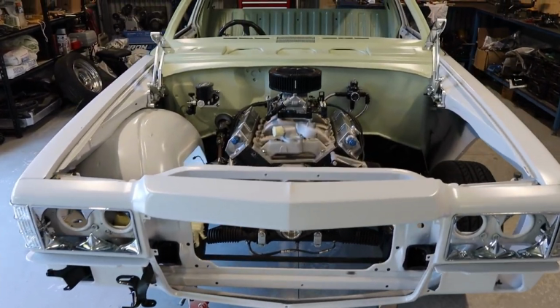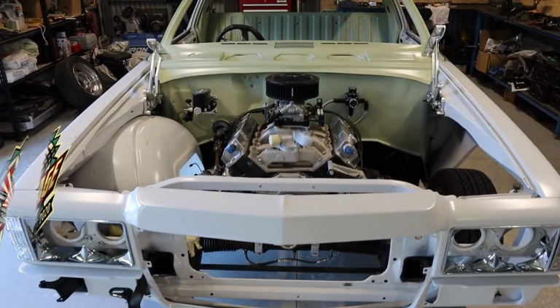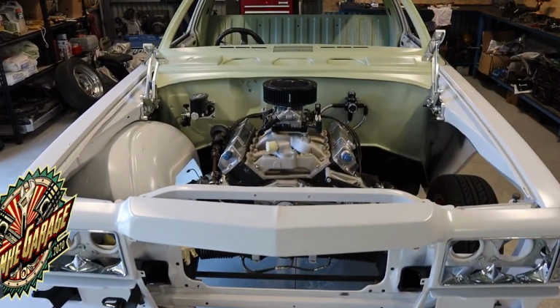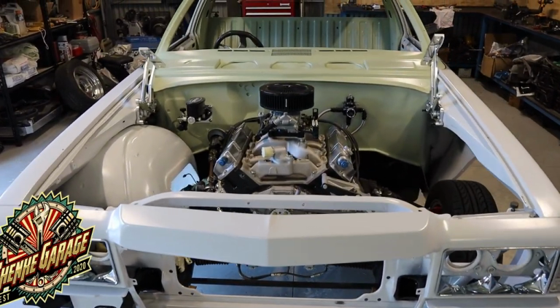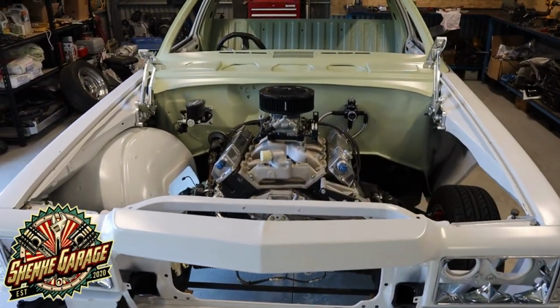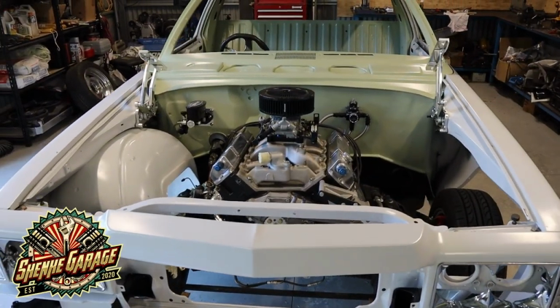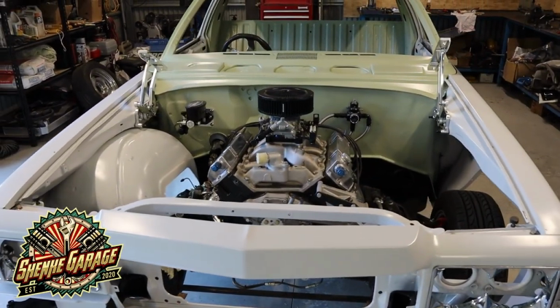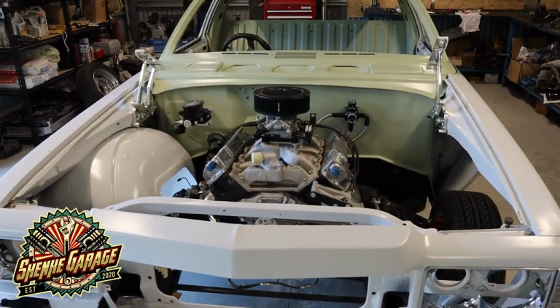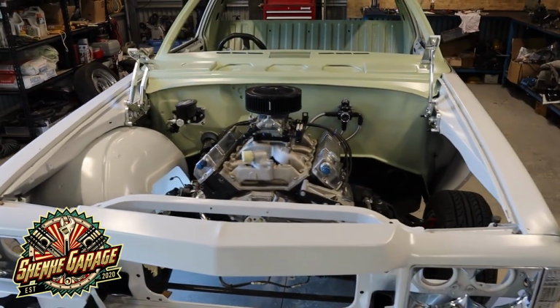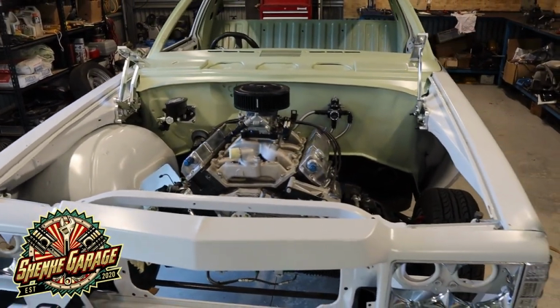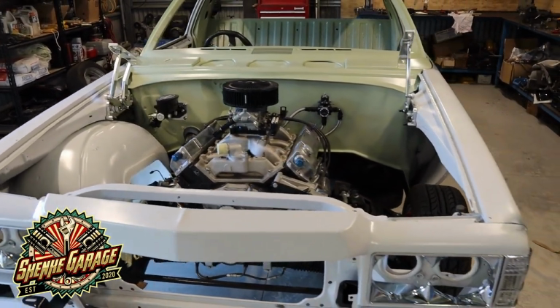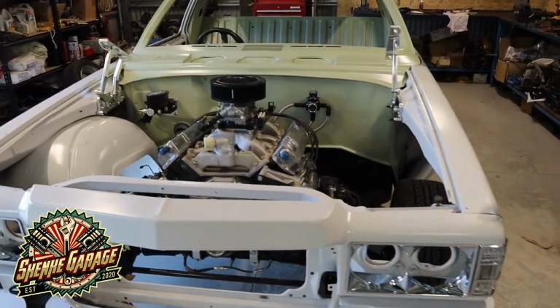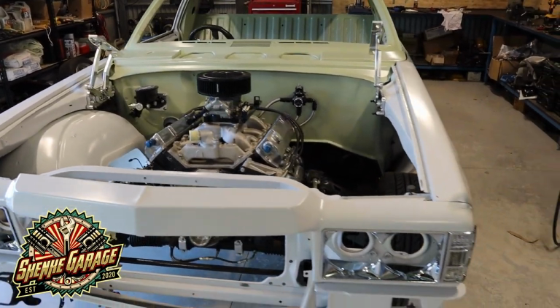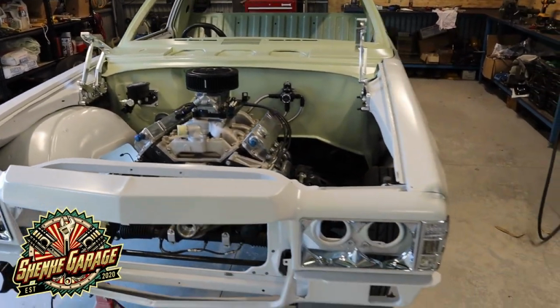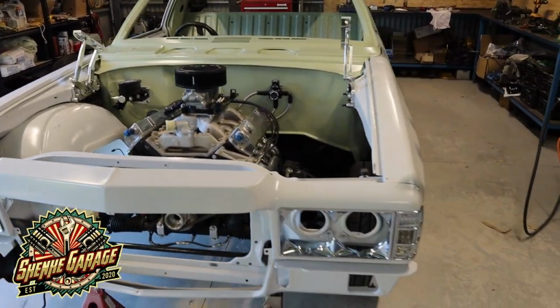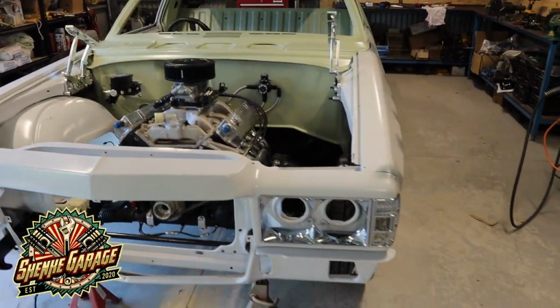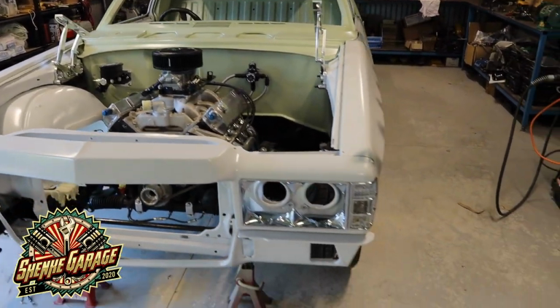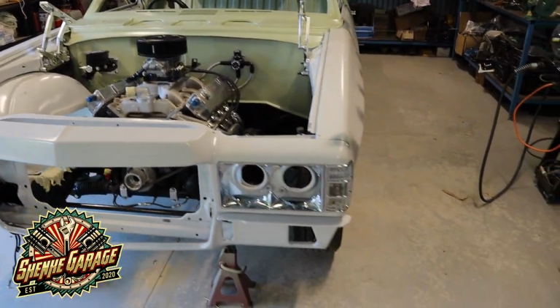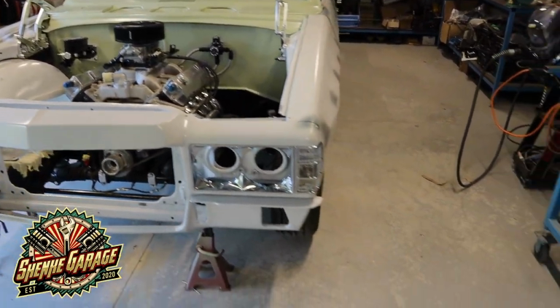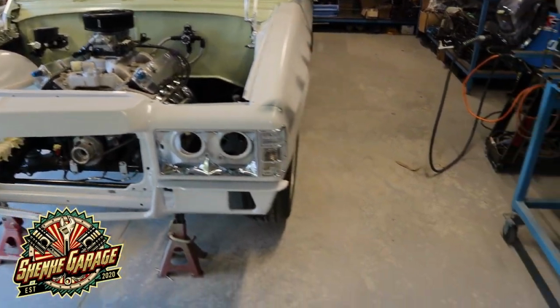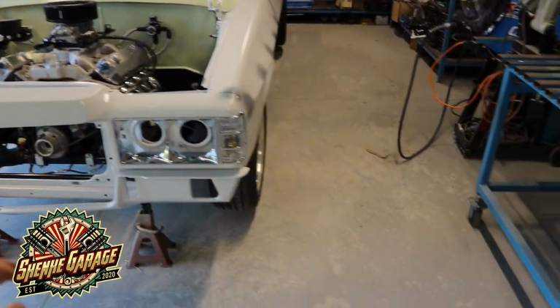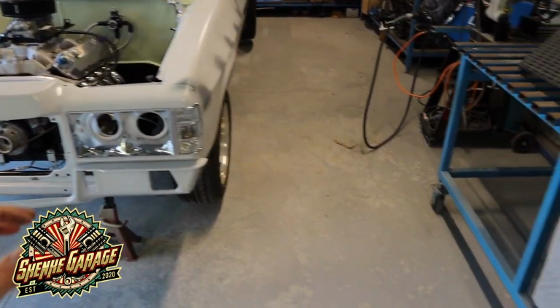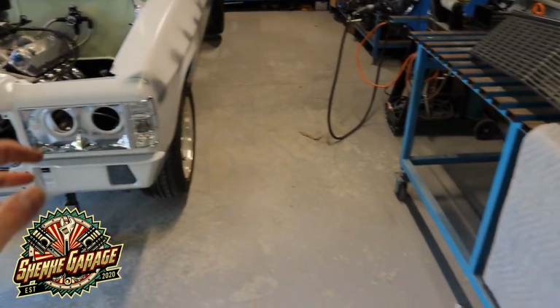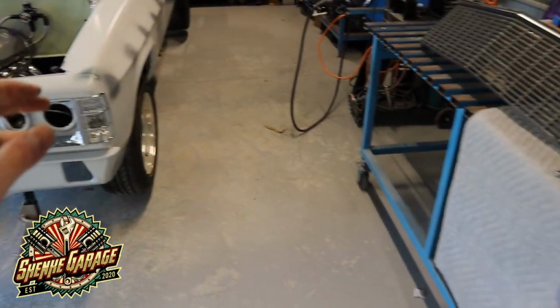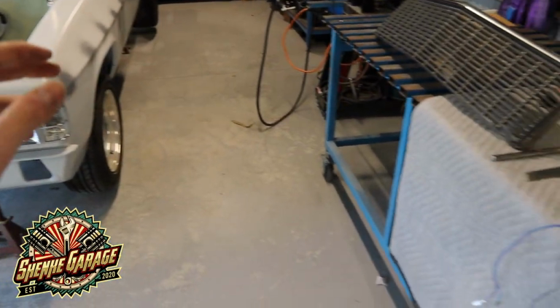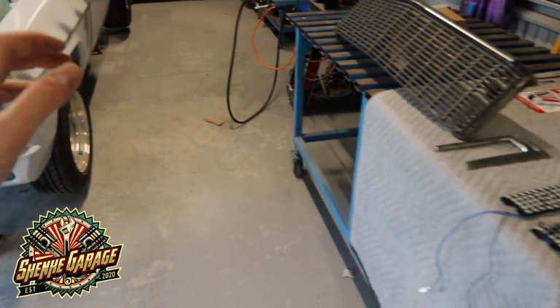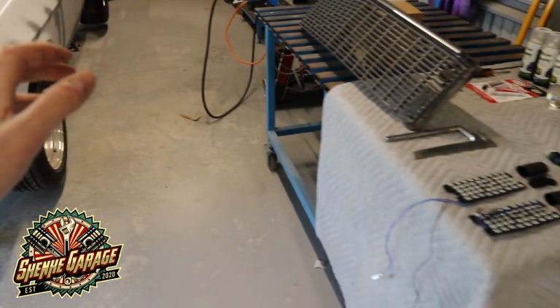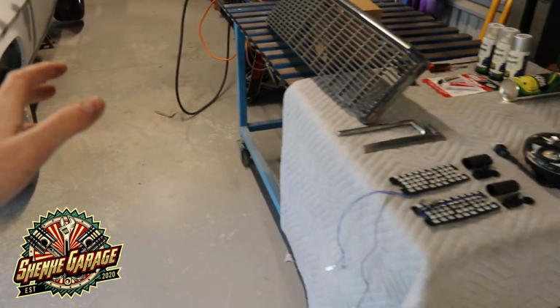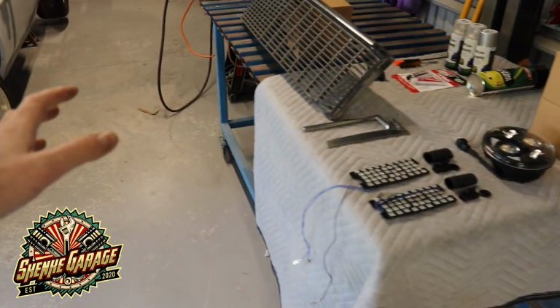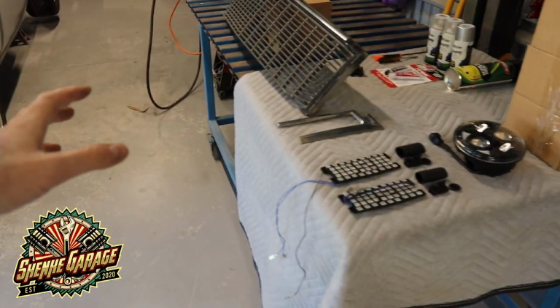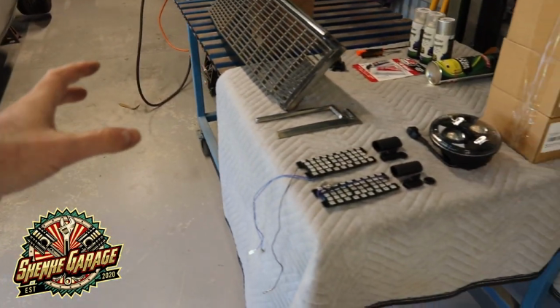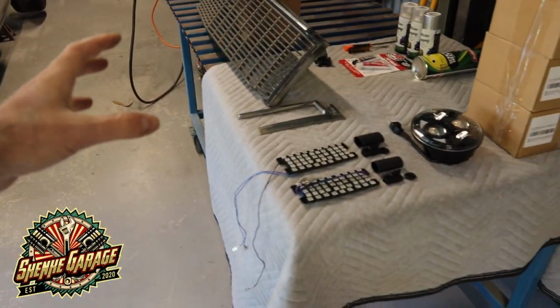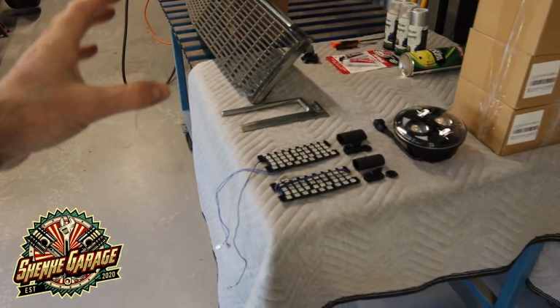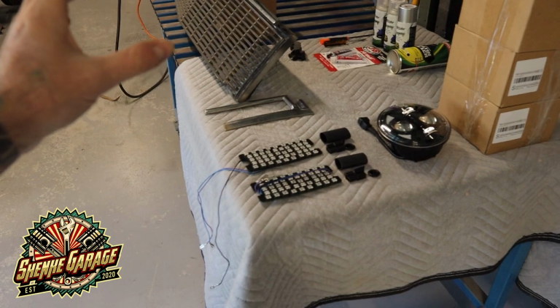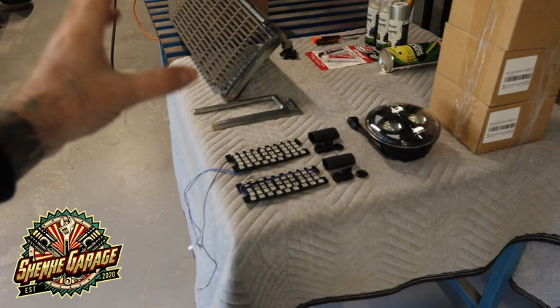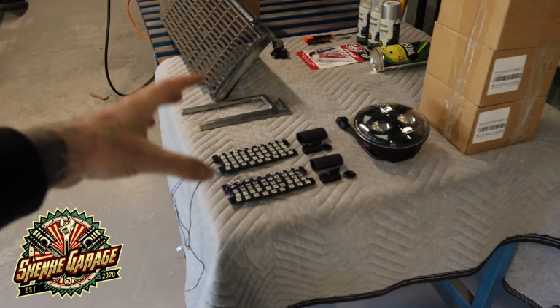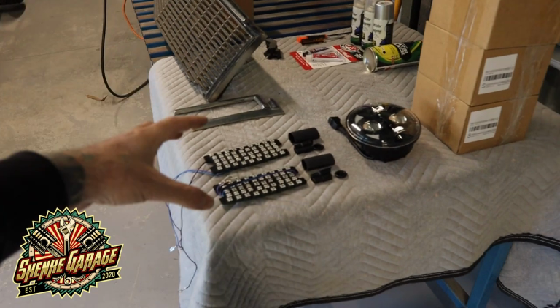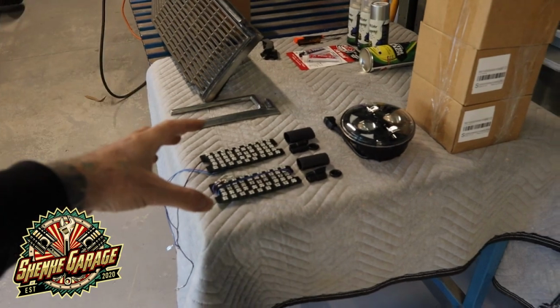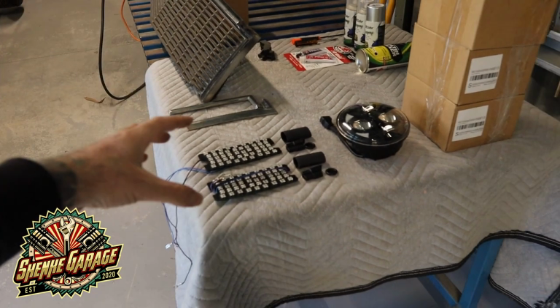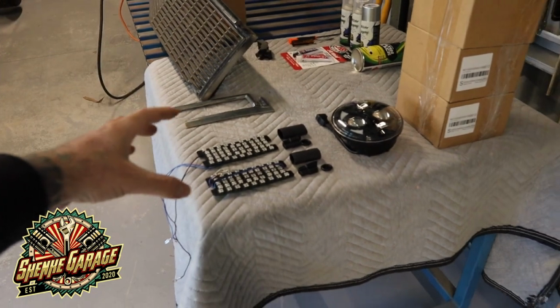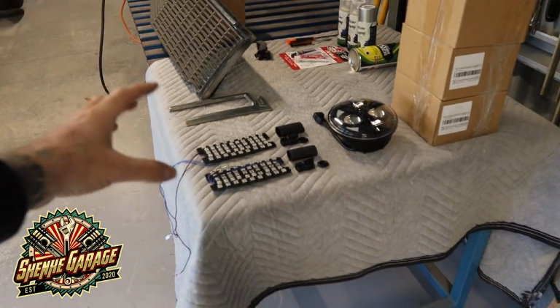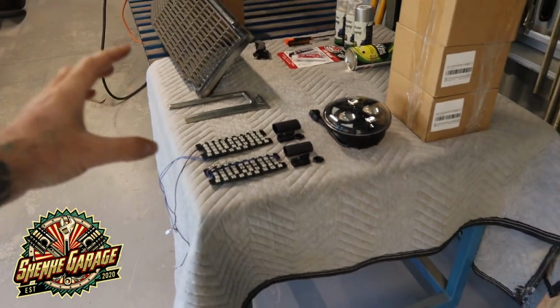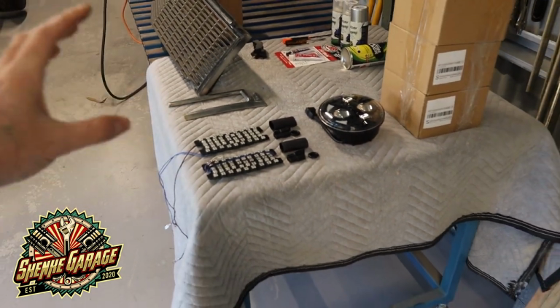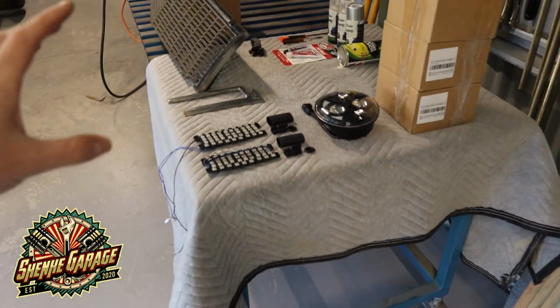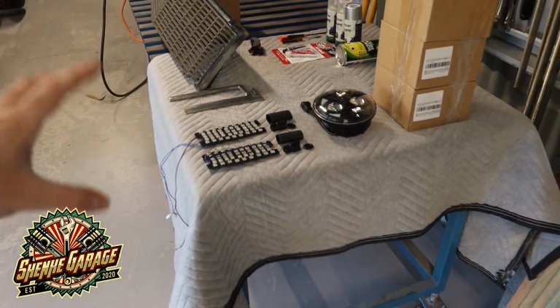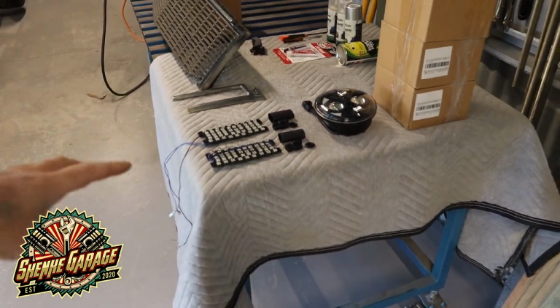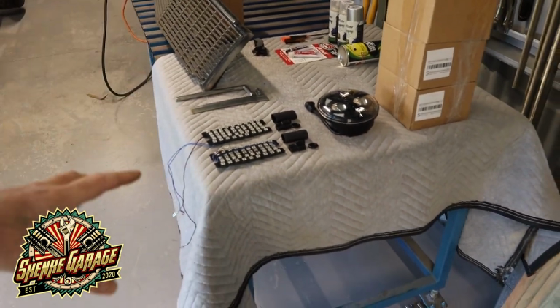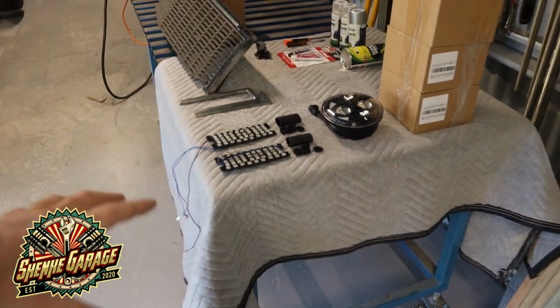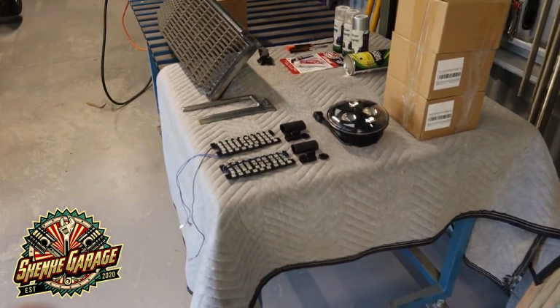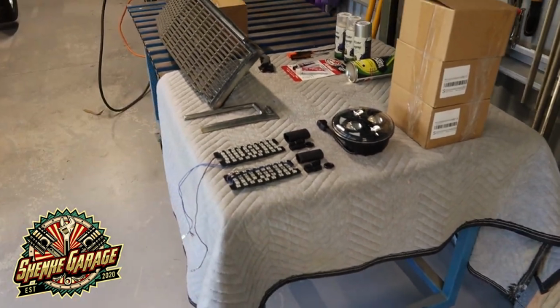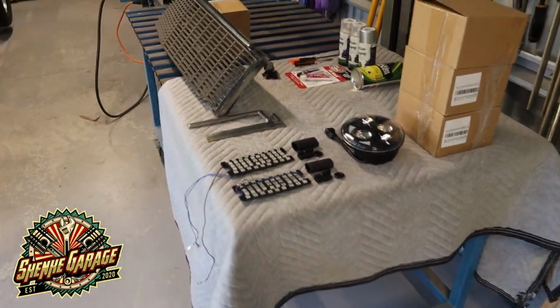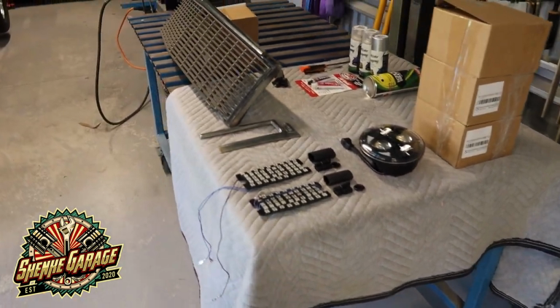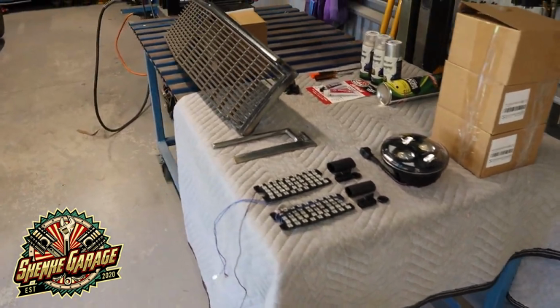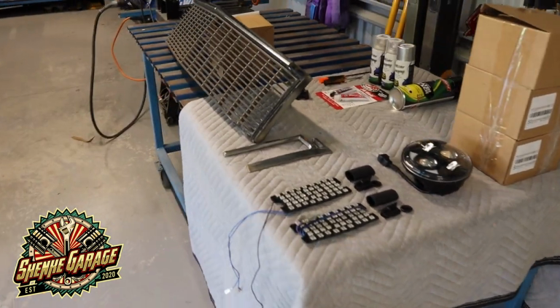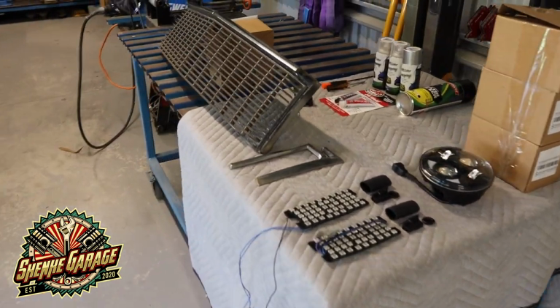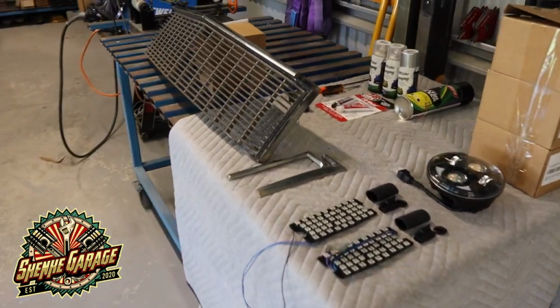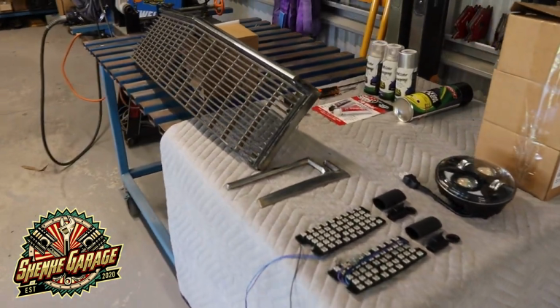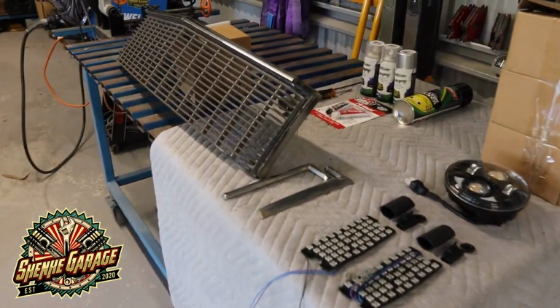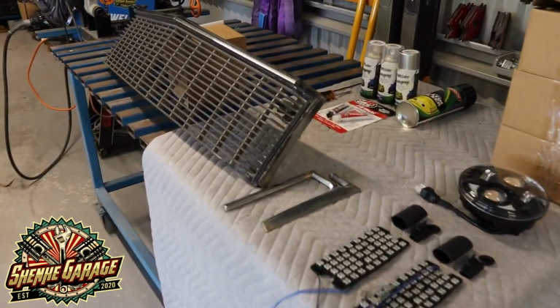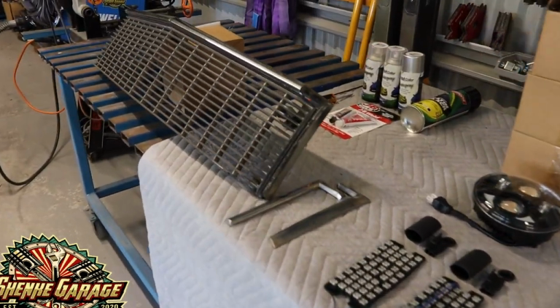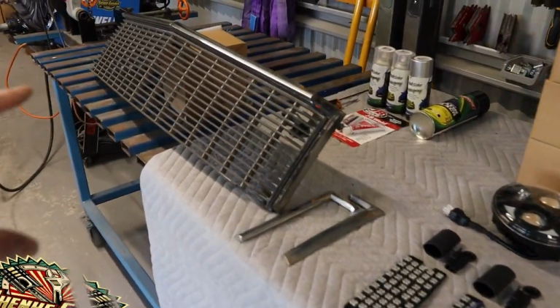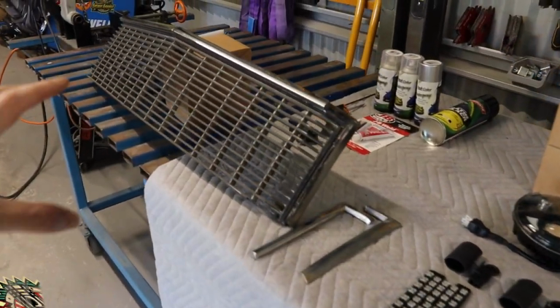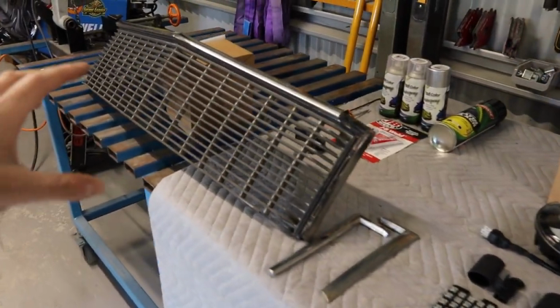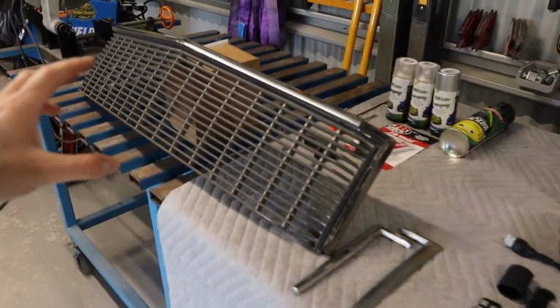In this episode of the HX1 Tonner Build, I'm going to install some LED lights into the front end and also restore this grille.